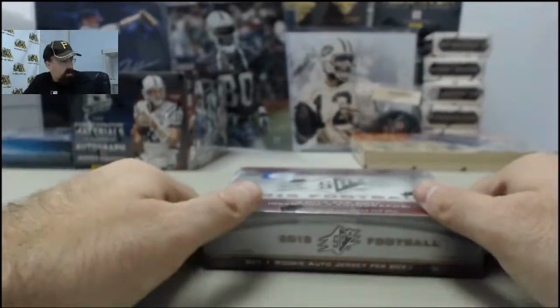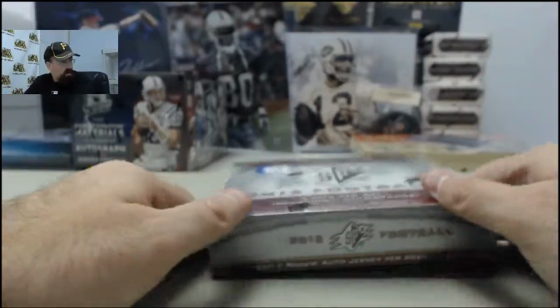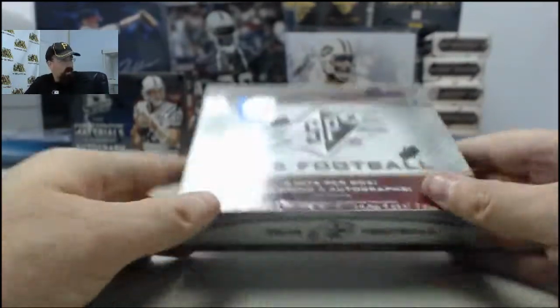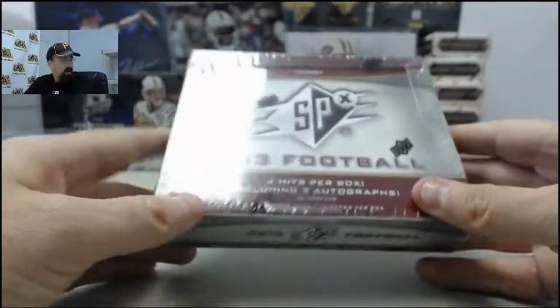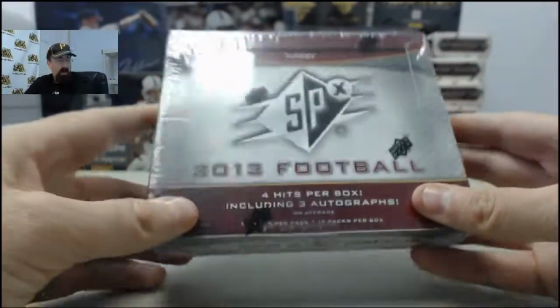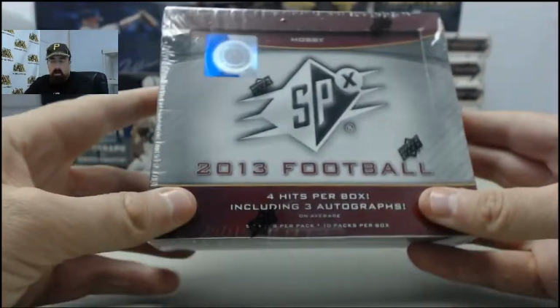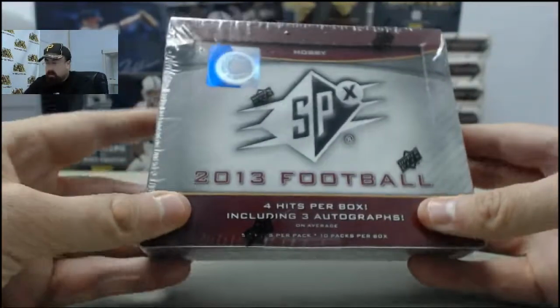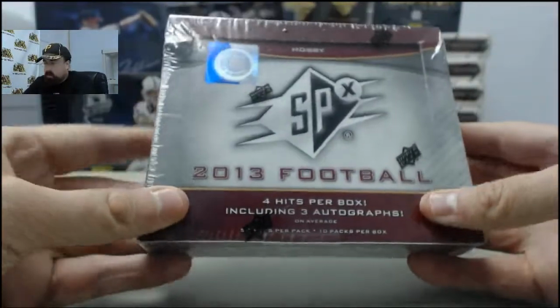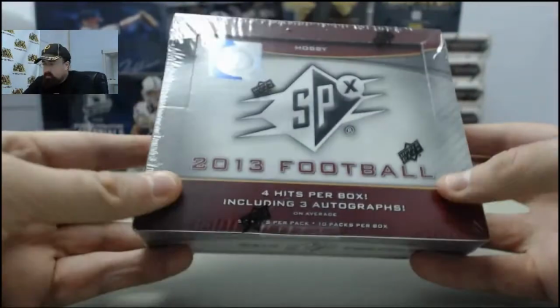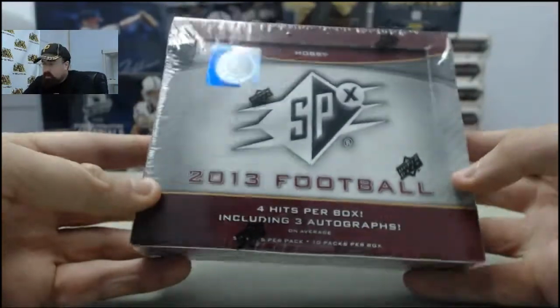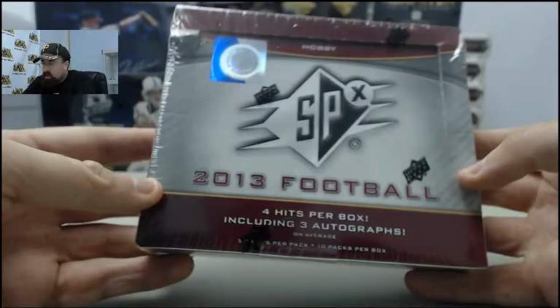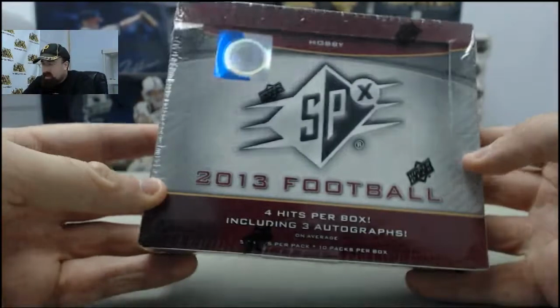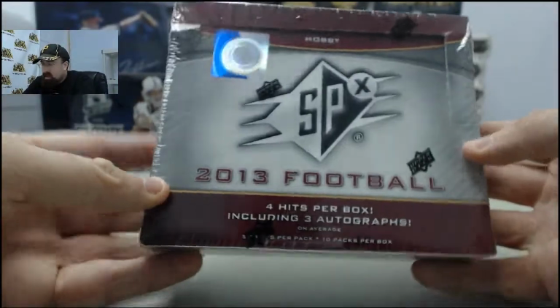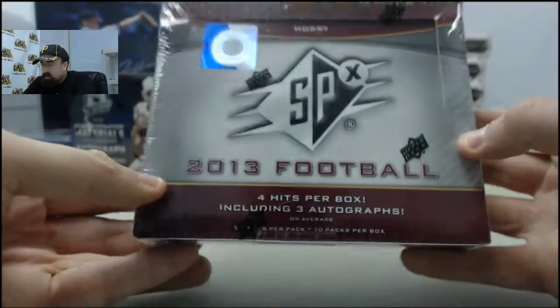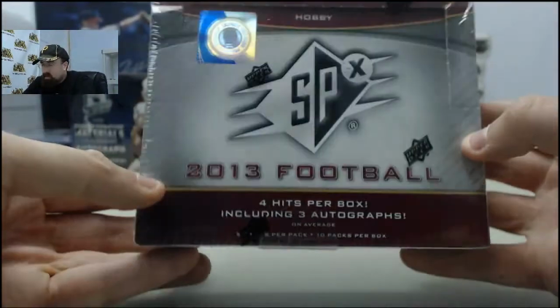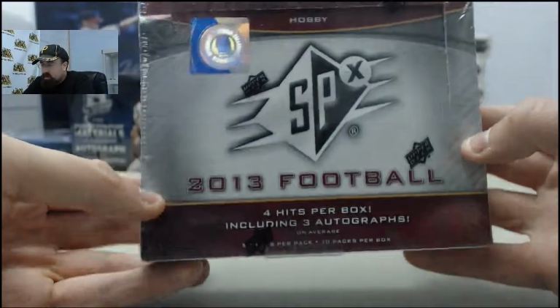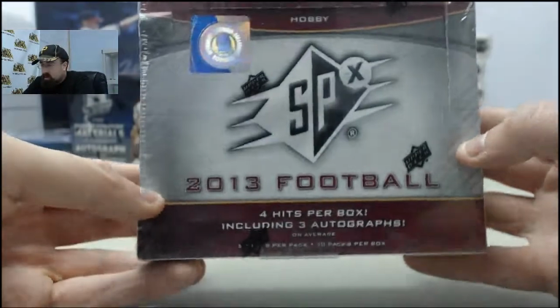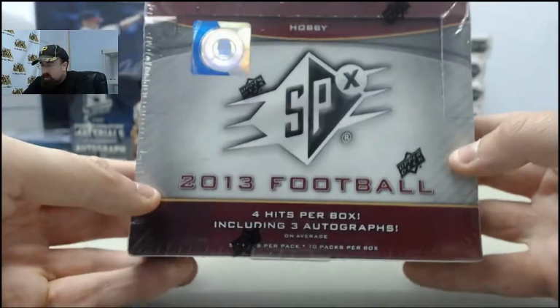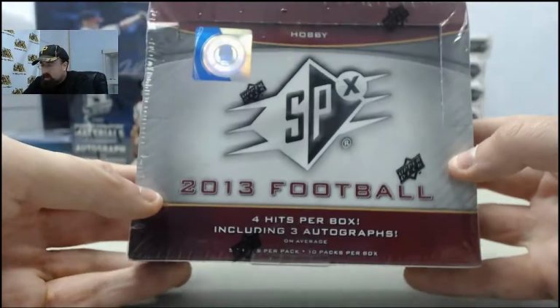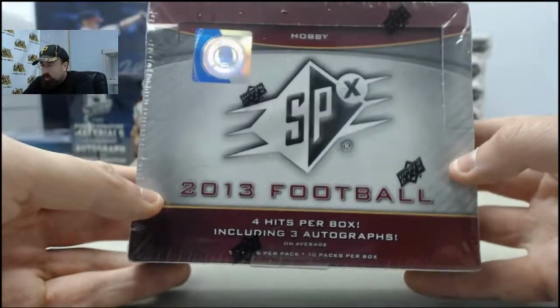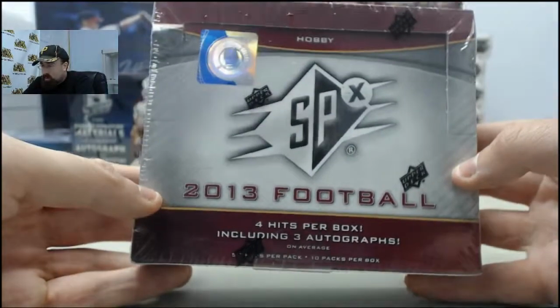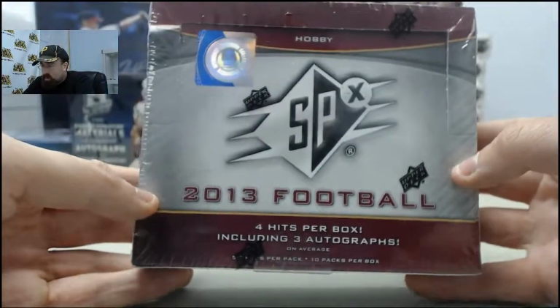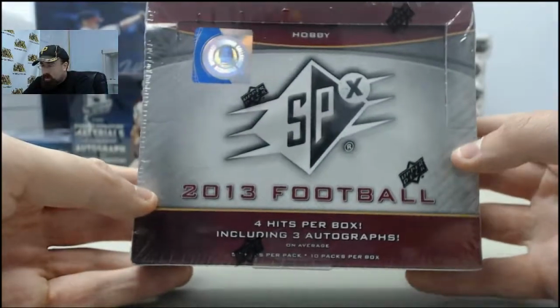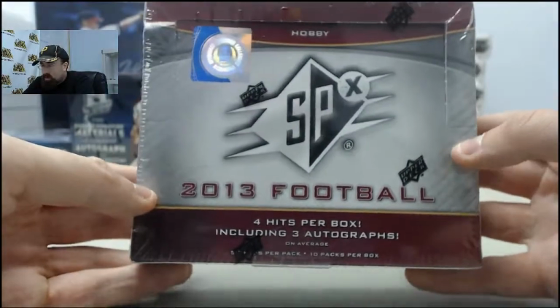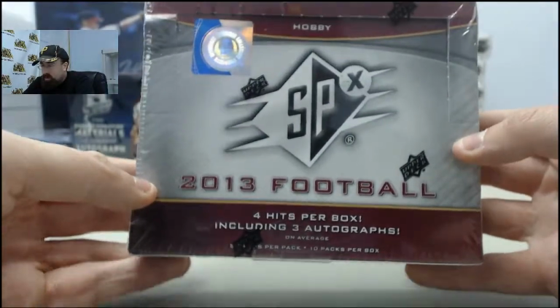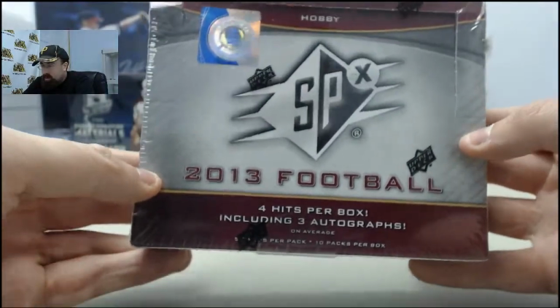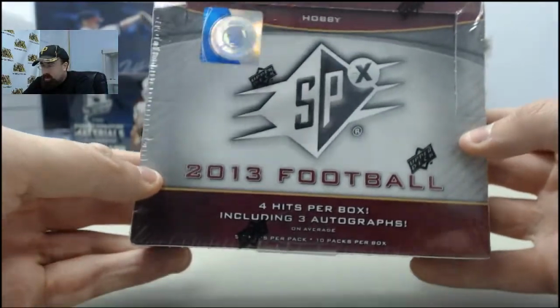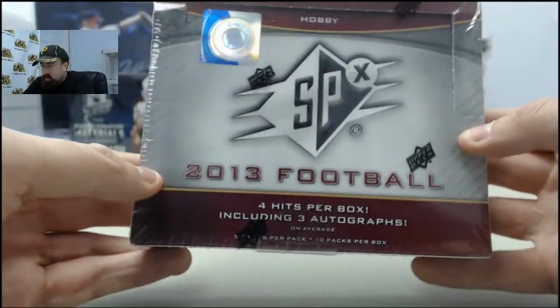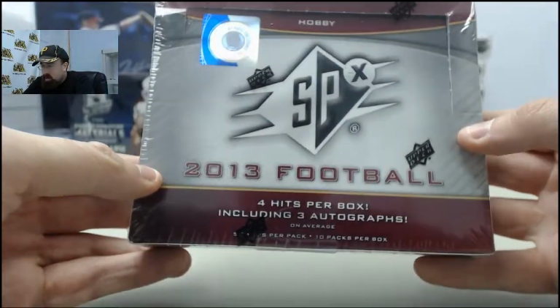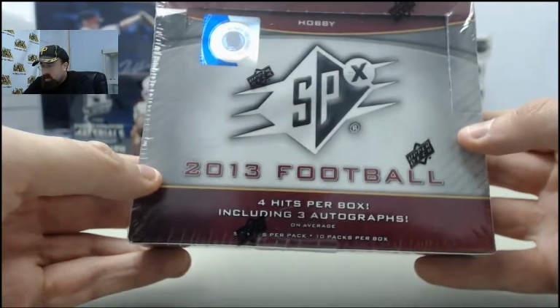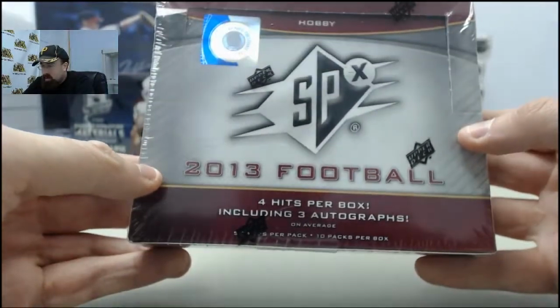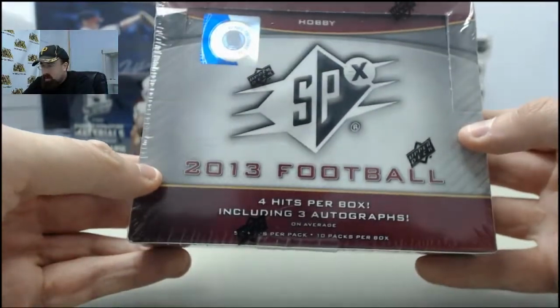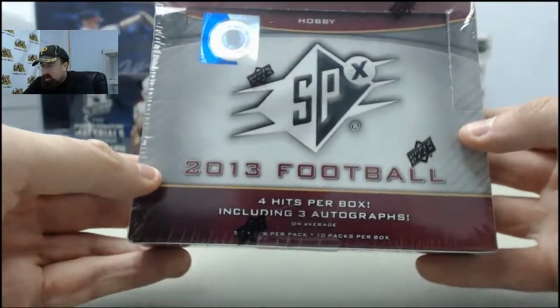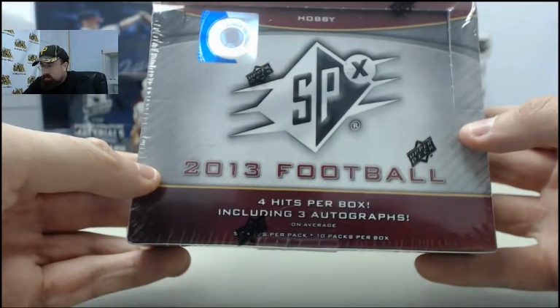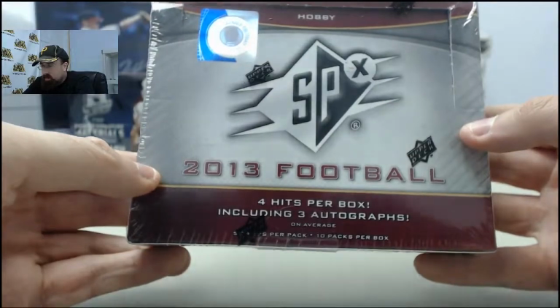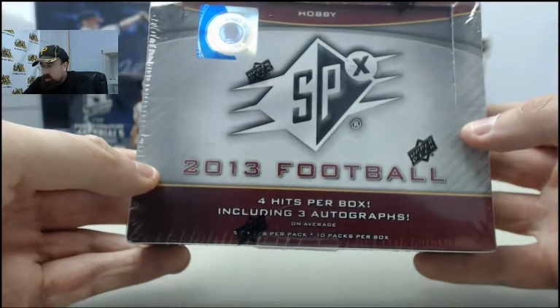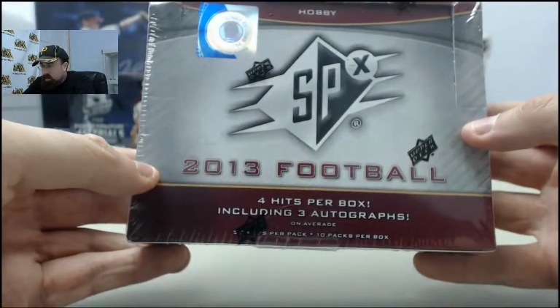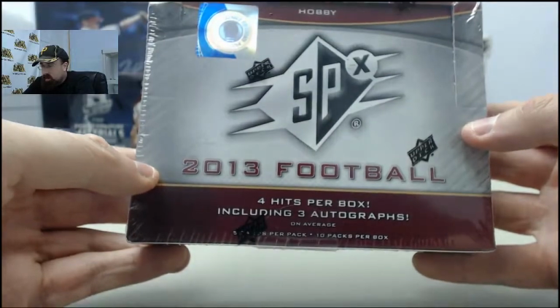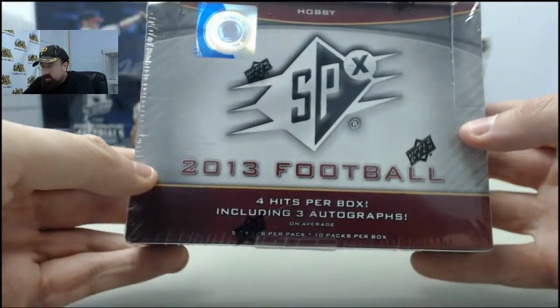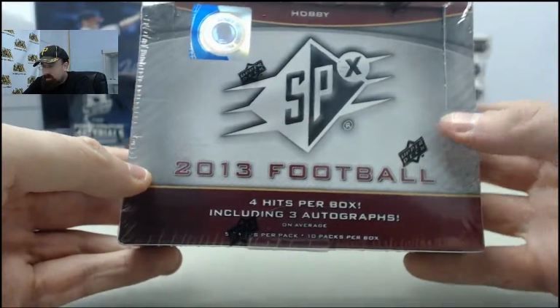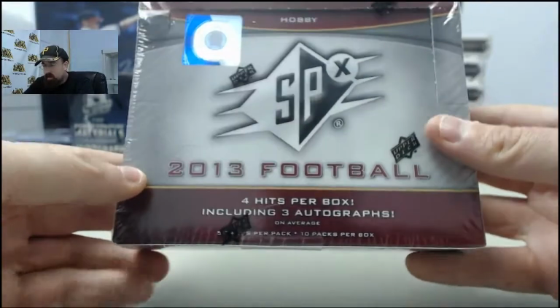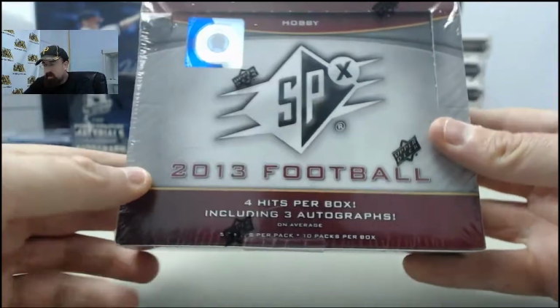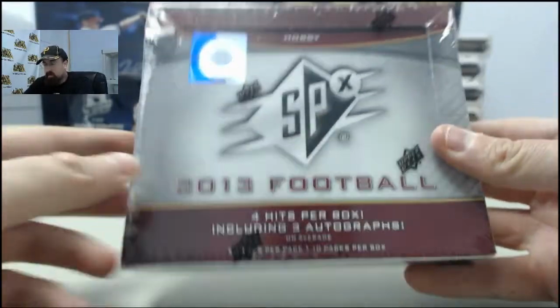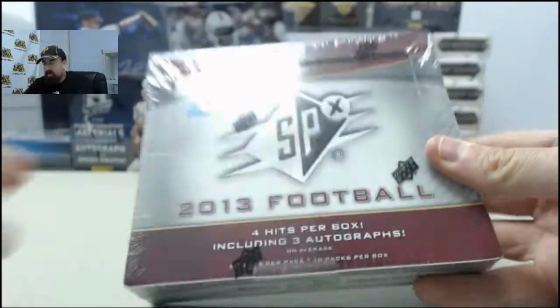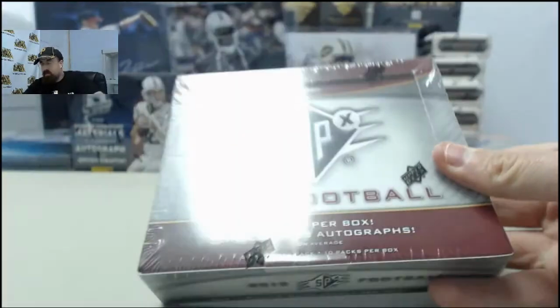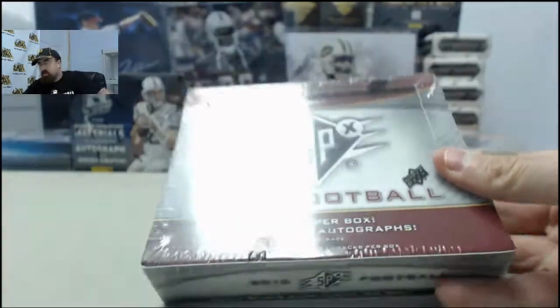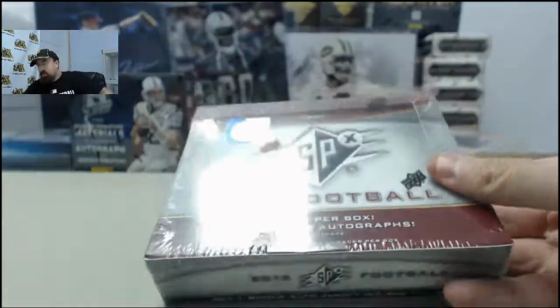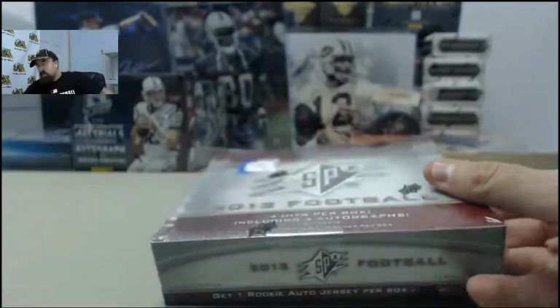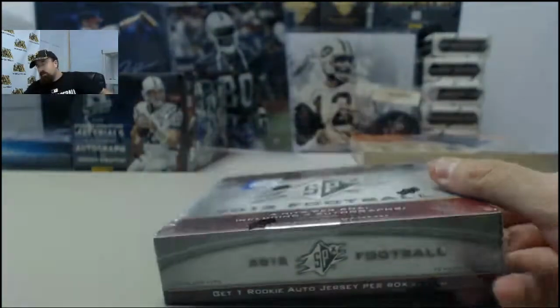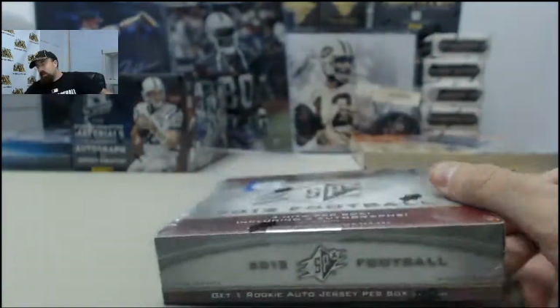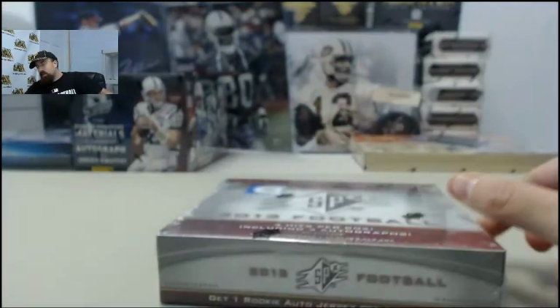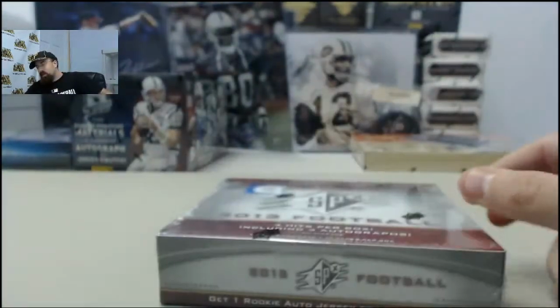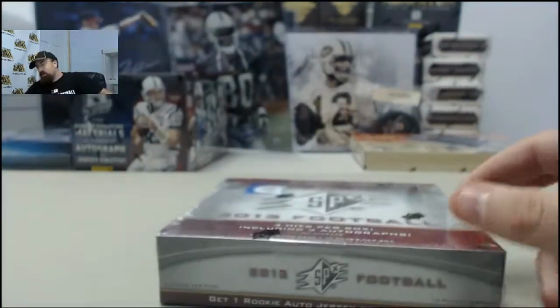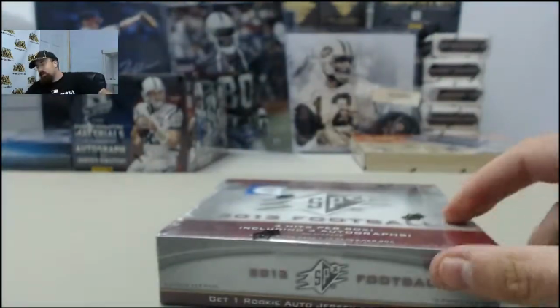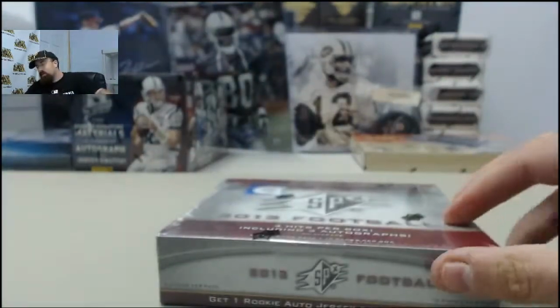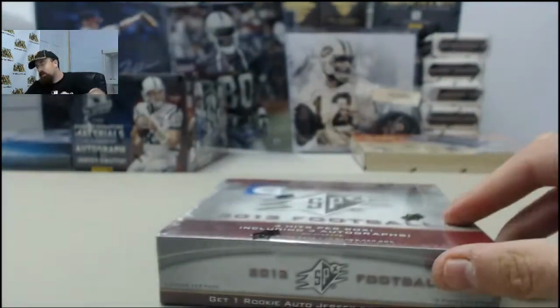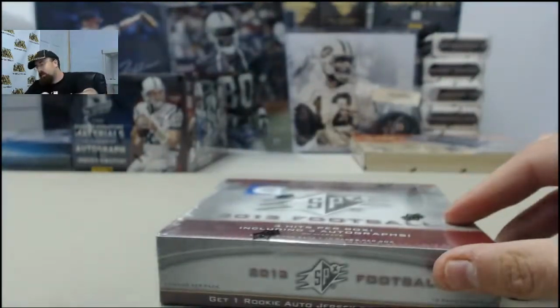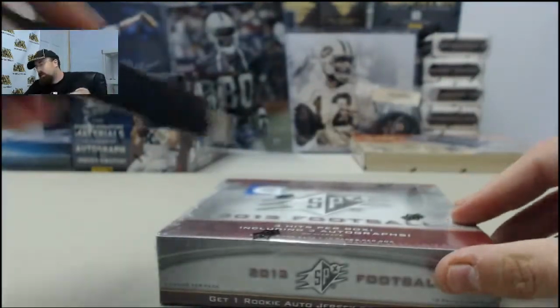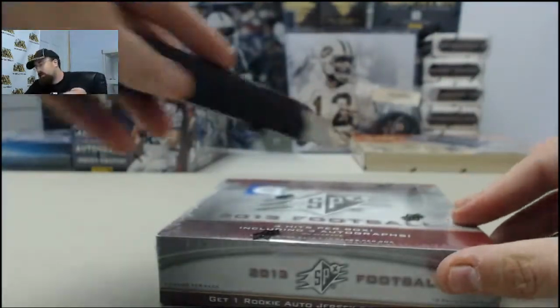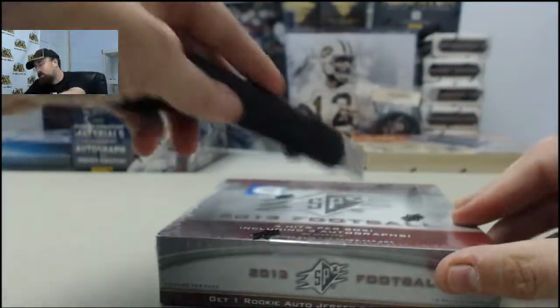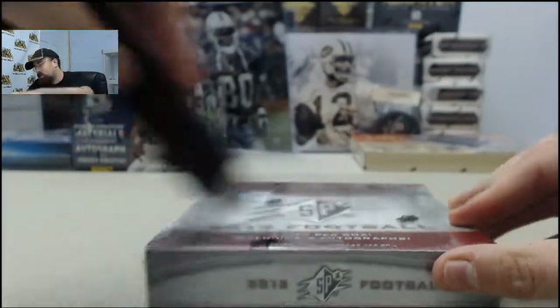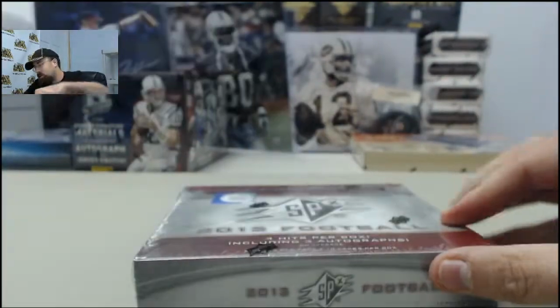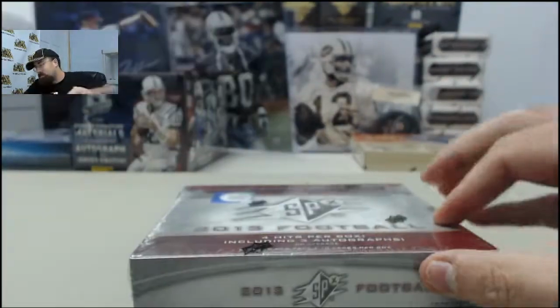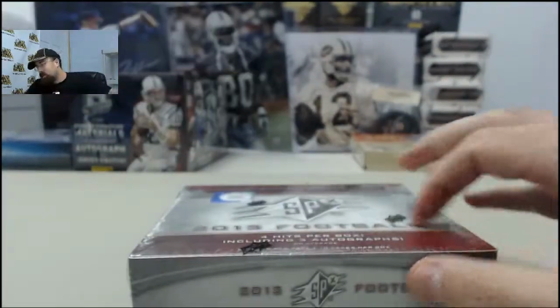All right, here we go for Blockdown. This is going to be 2013 Upper Deck SPX football. Blockdown, good luck and let's get to breaking.